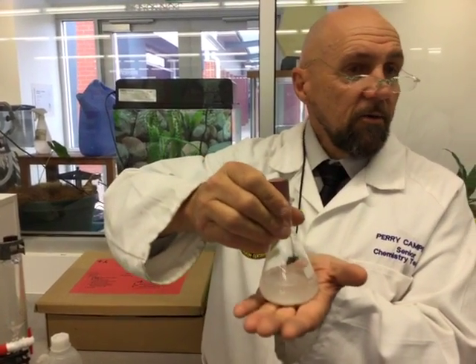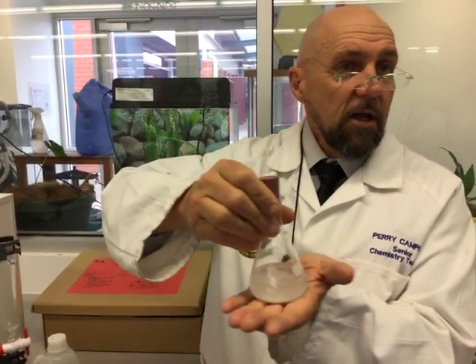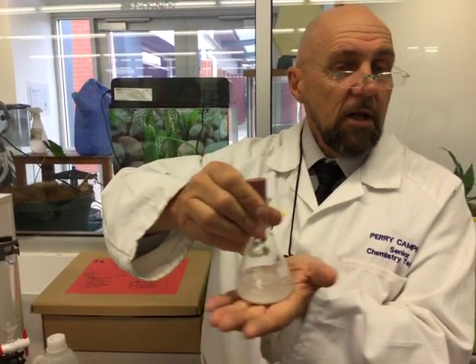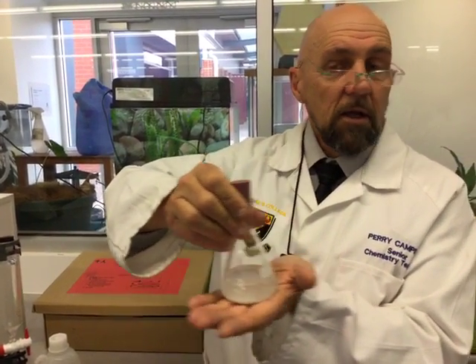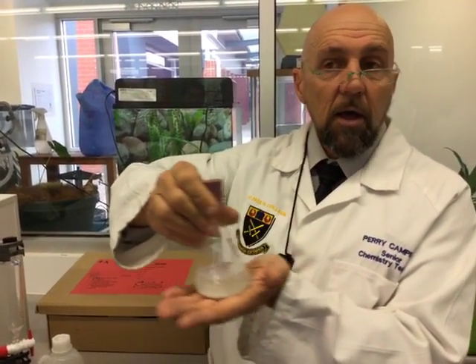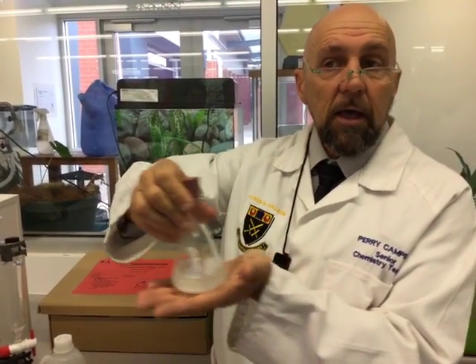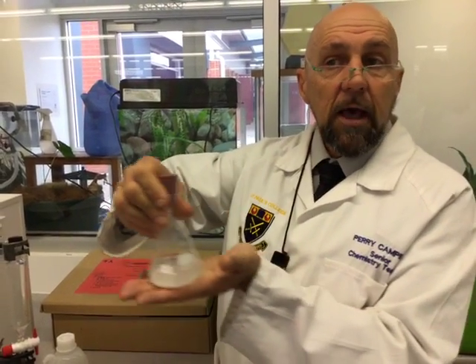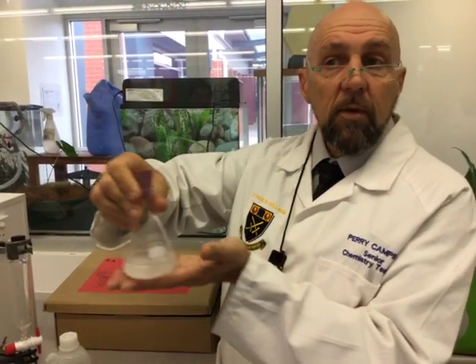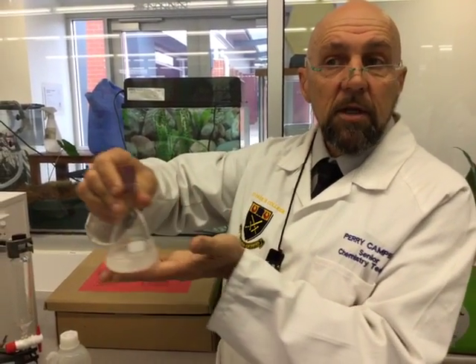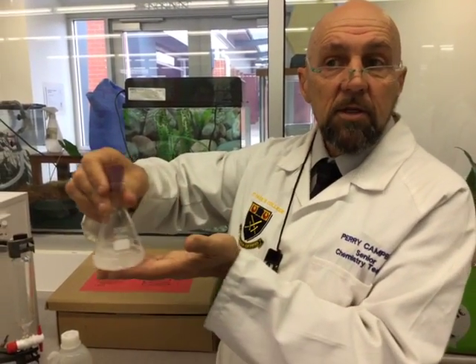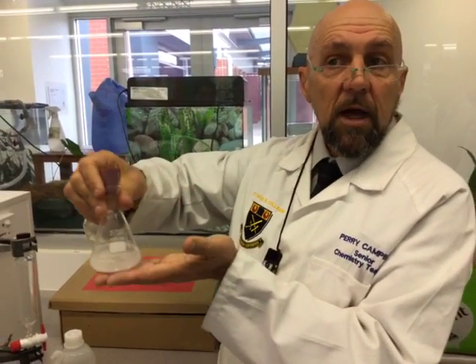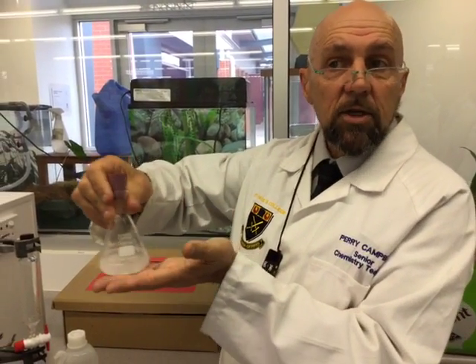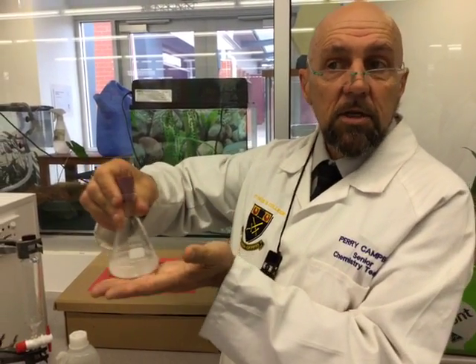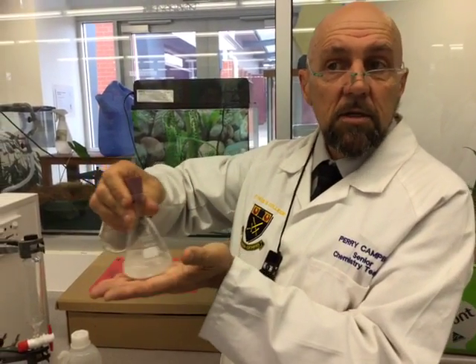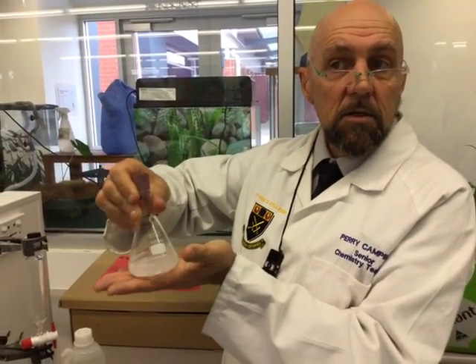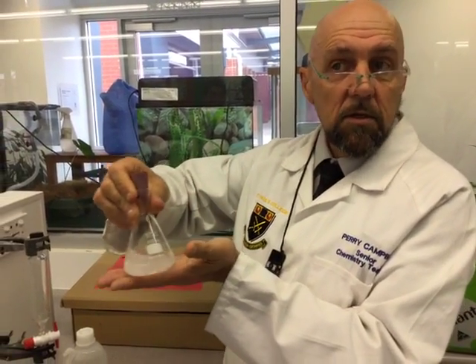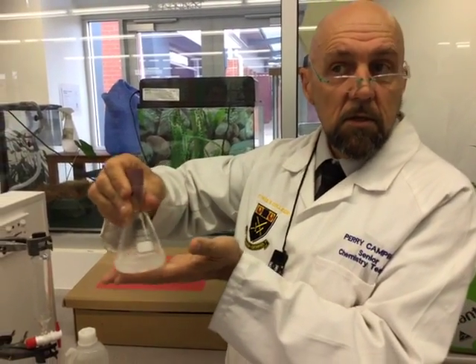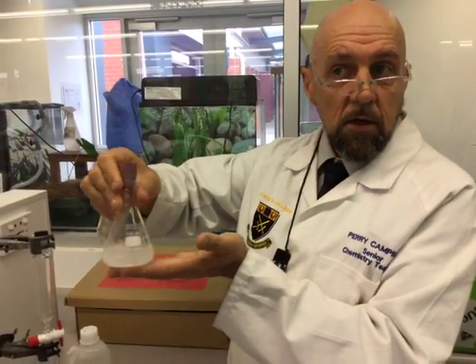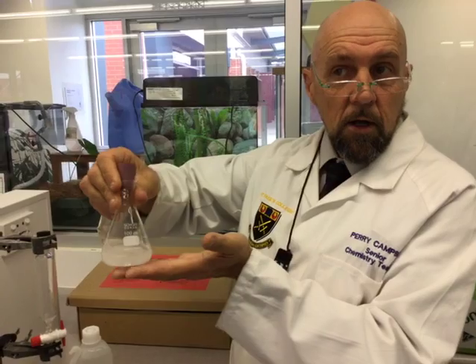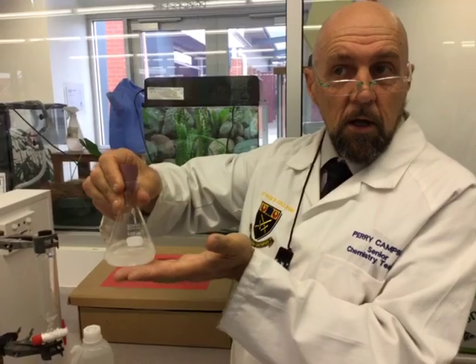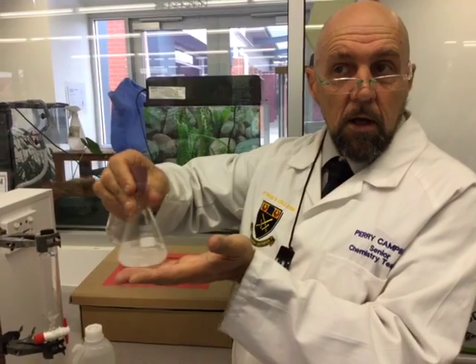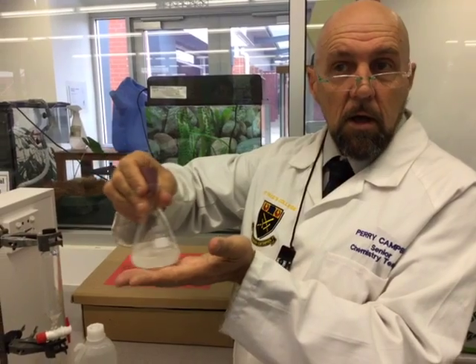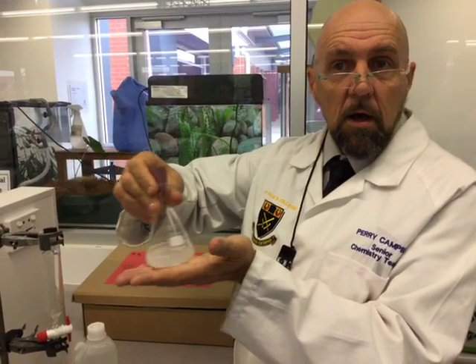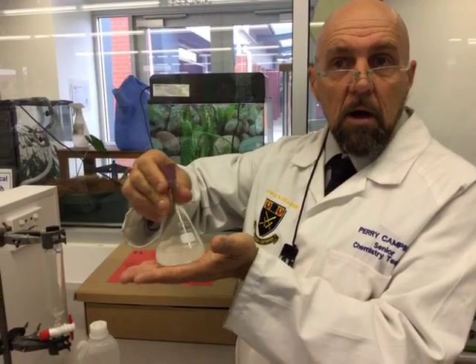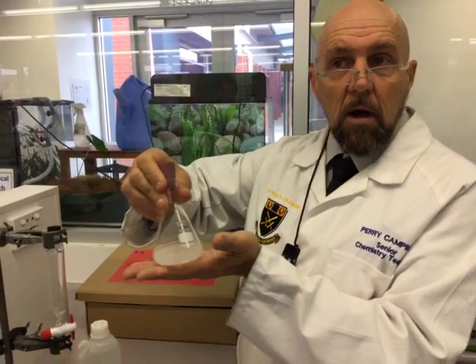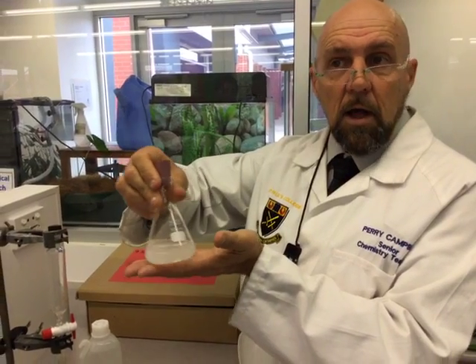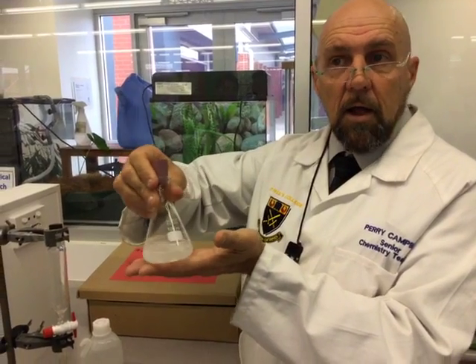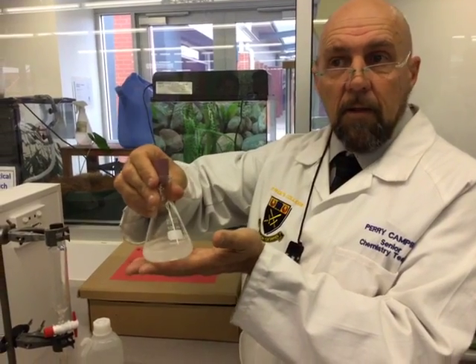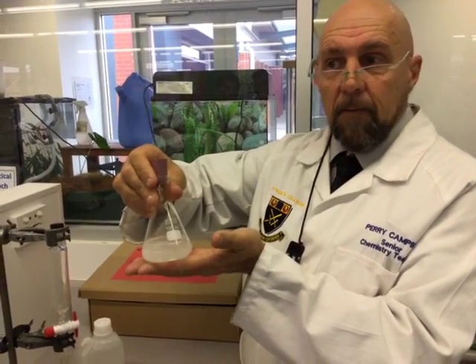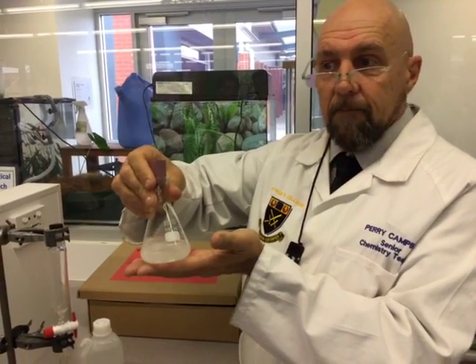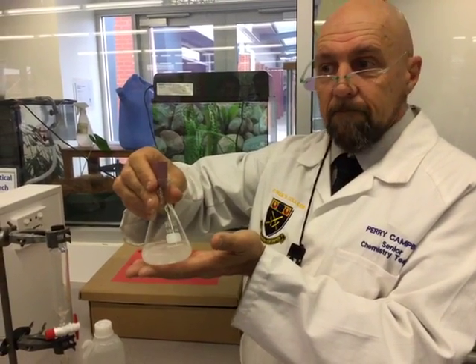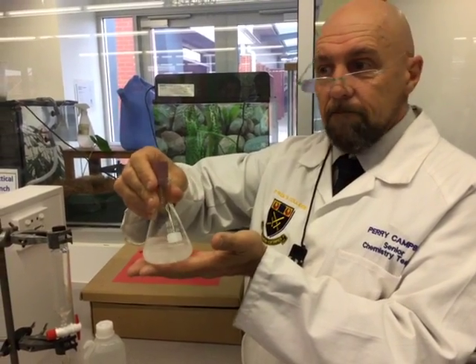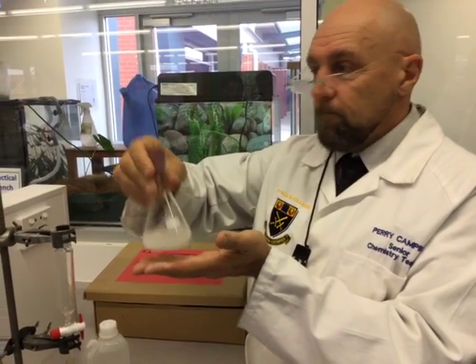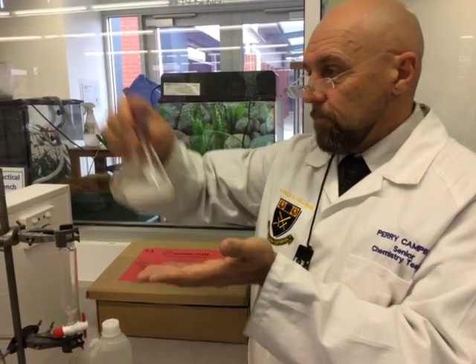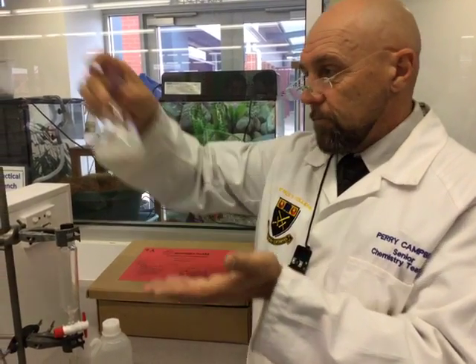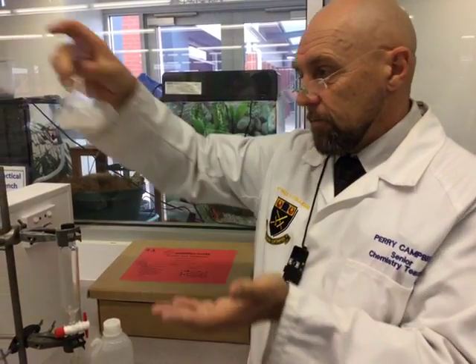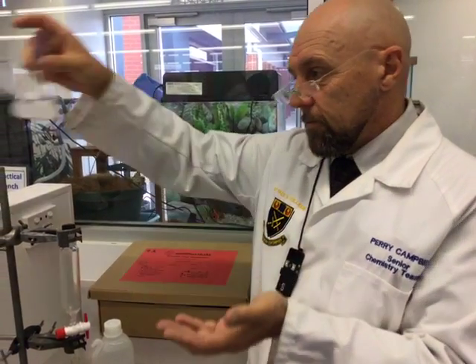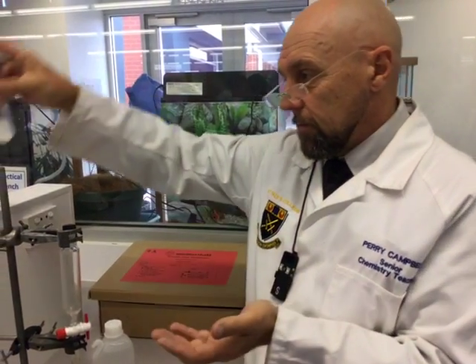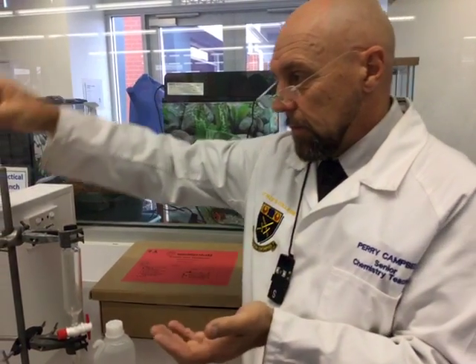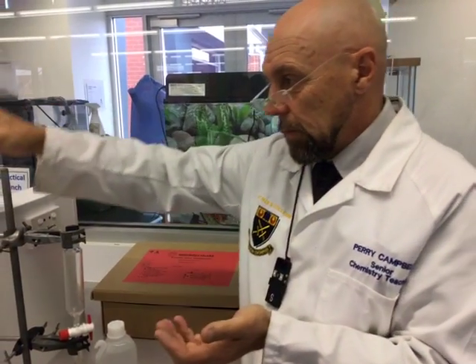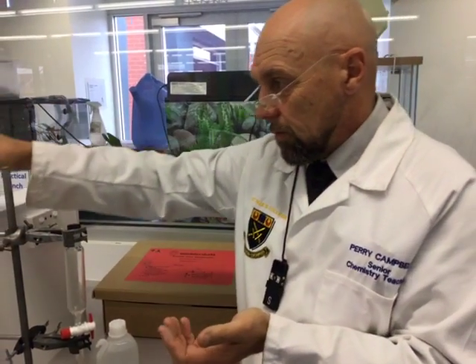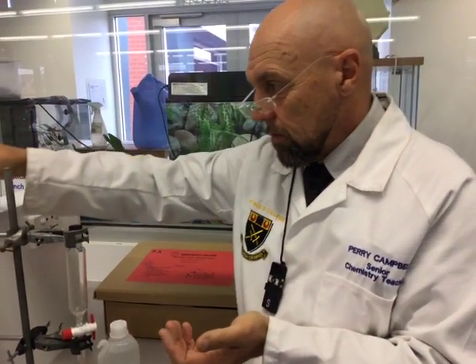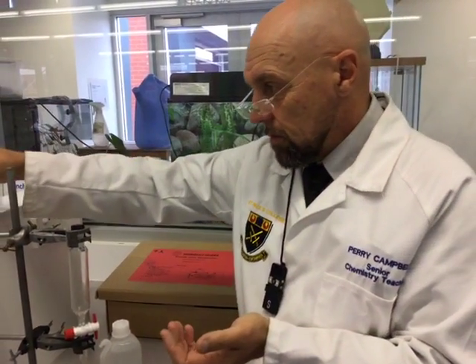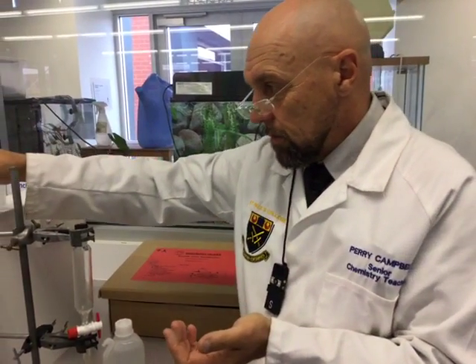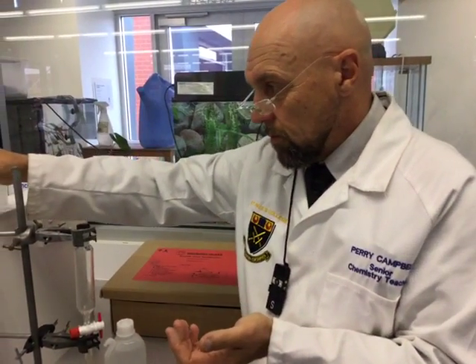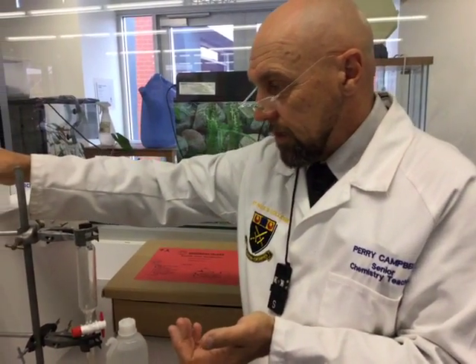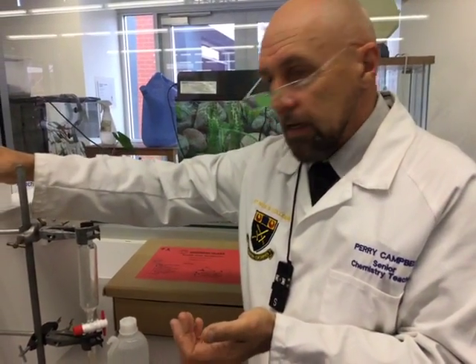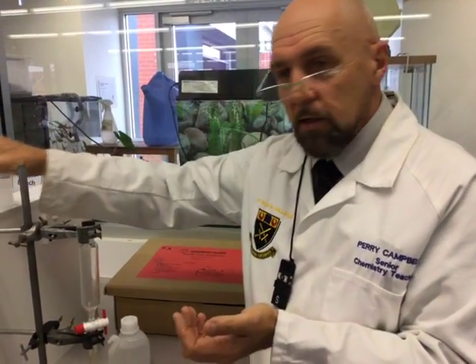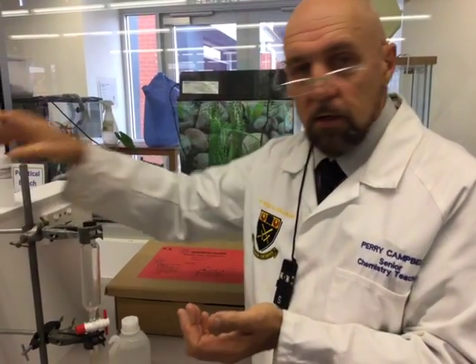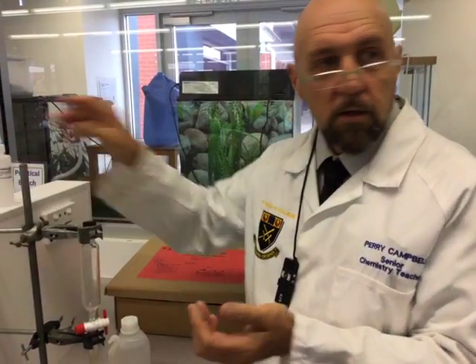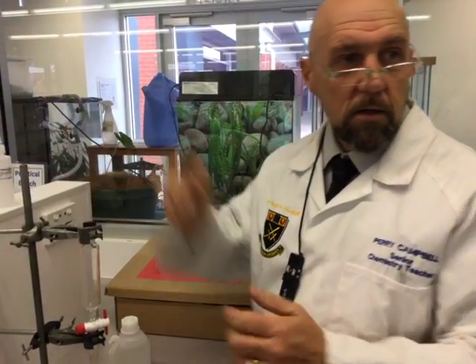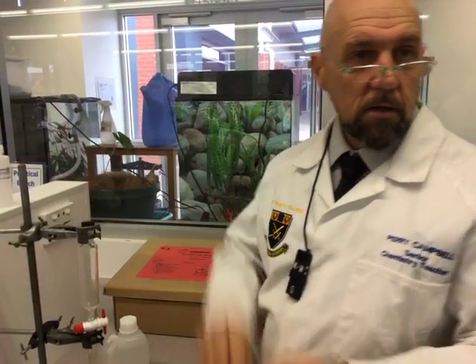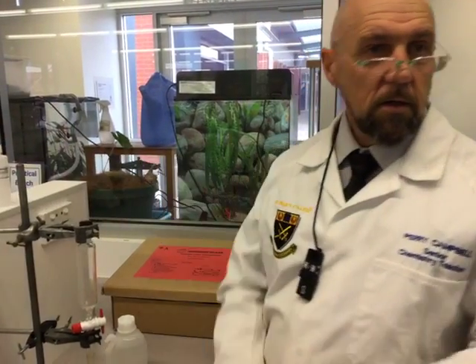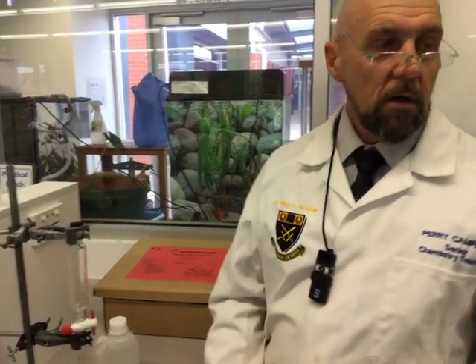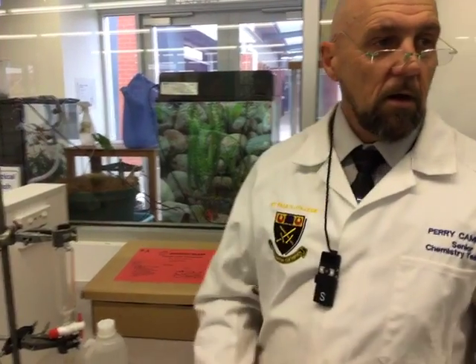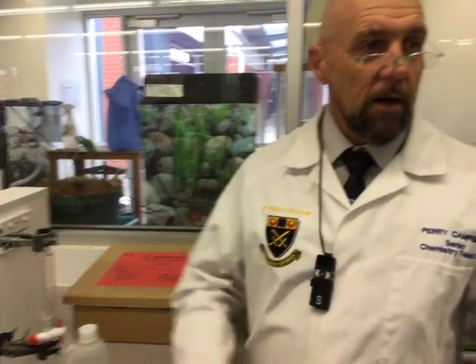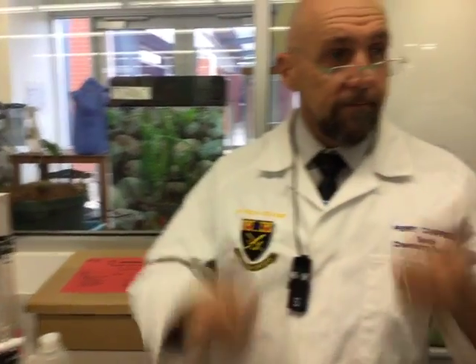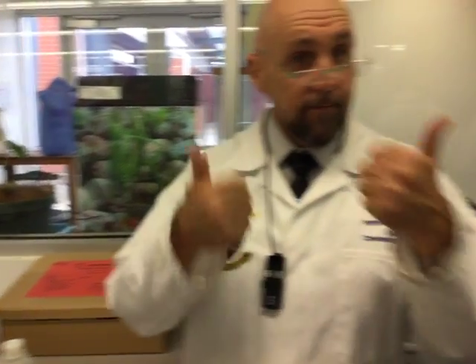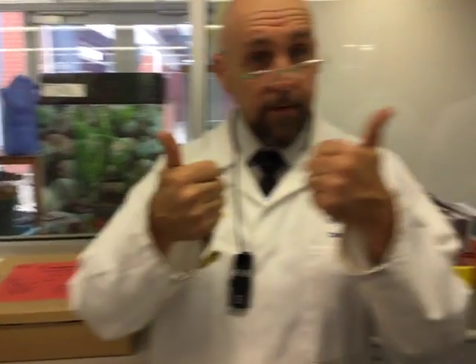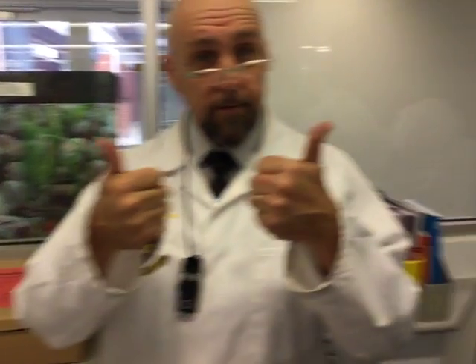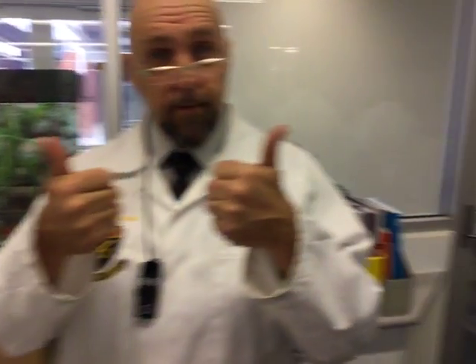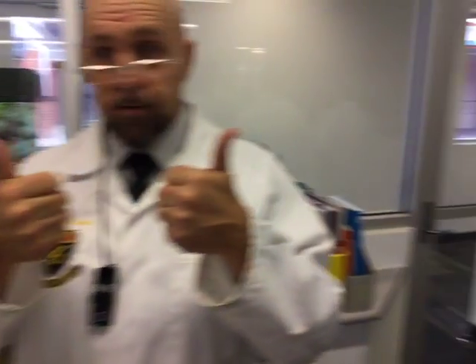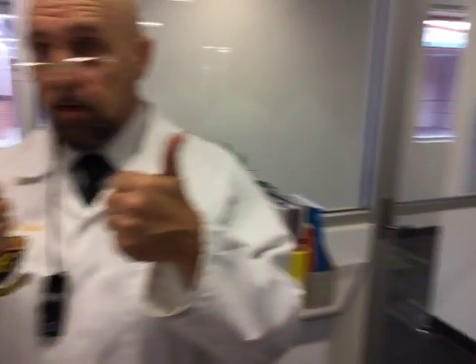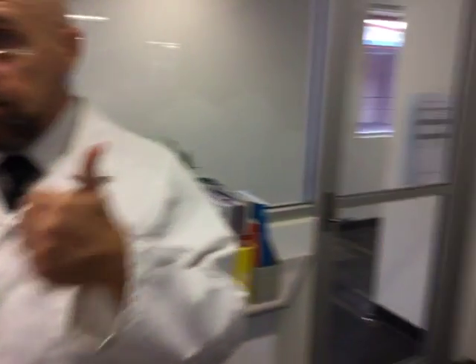That's going to sit for 24 hours. Make sure you label this so that you know it's yours. That goes into the fume hood, and then tomorrow we pick this up for distillation. Everybody okay with the extraction? Alright, brilliant.